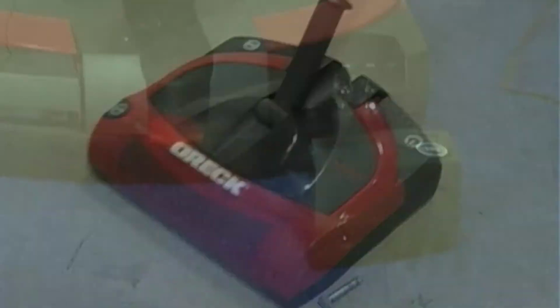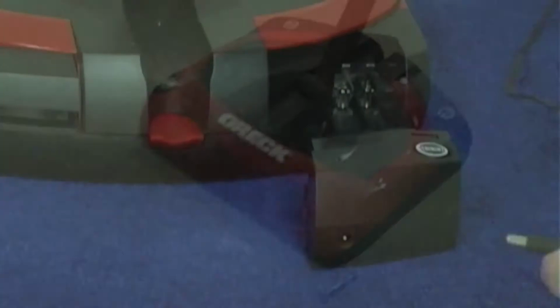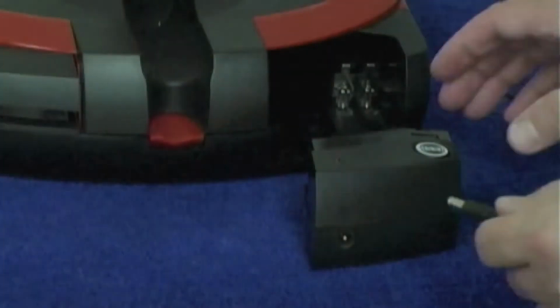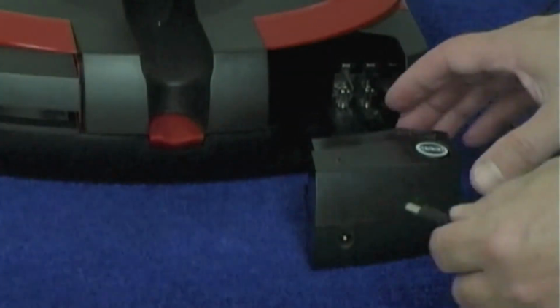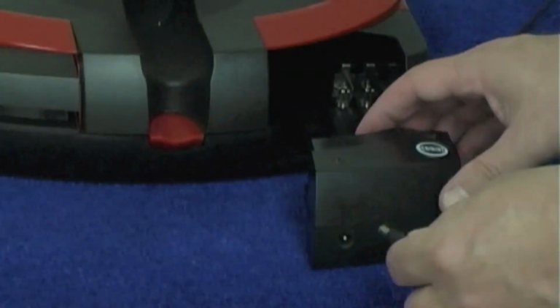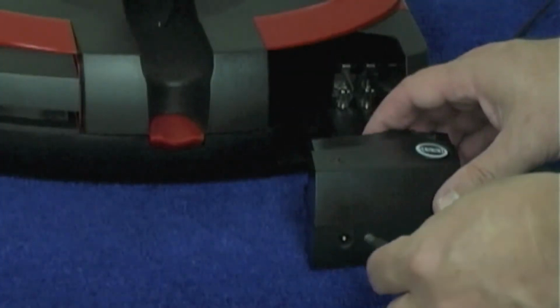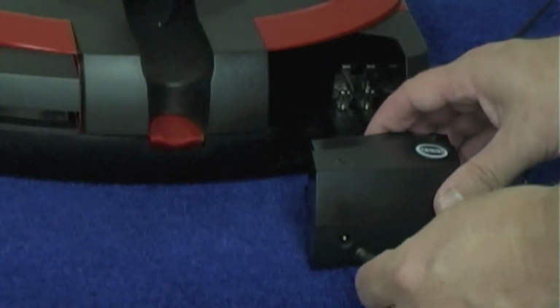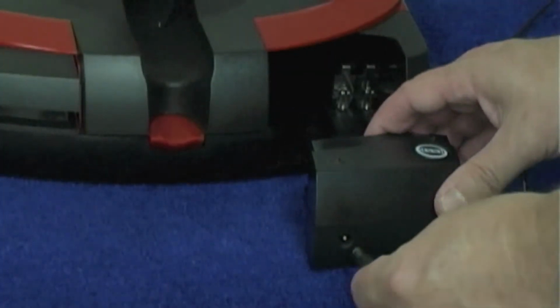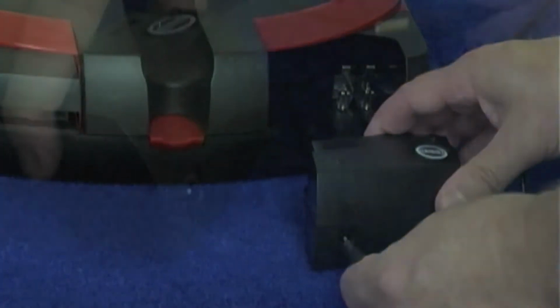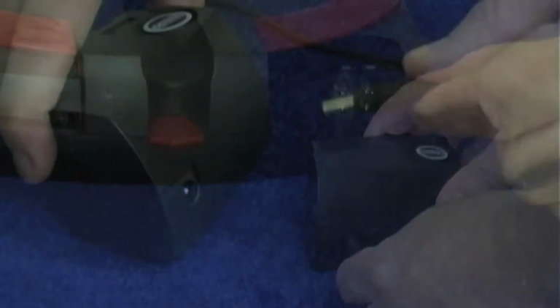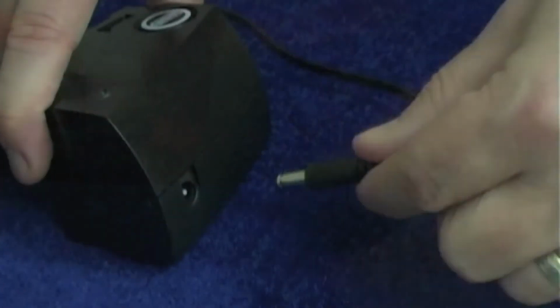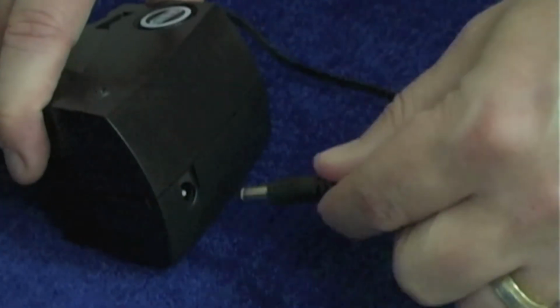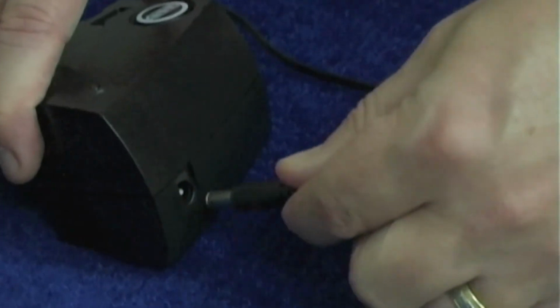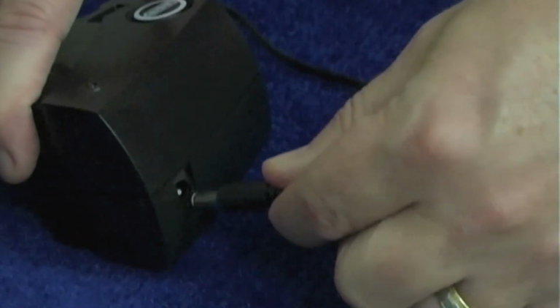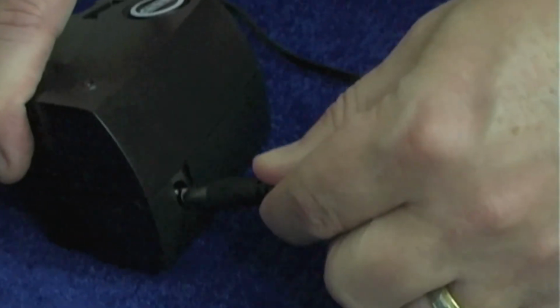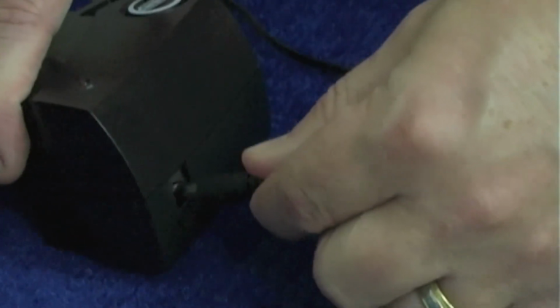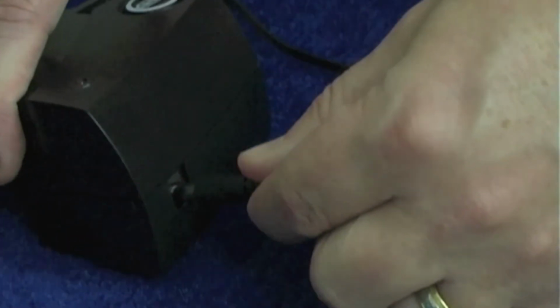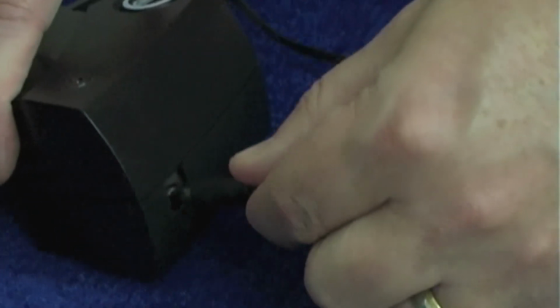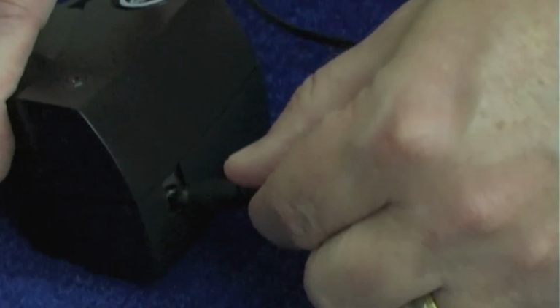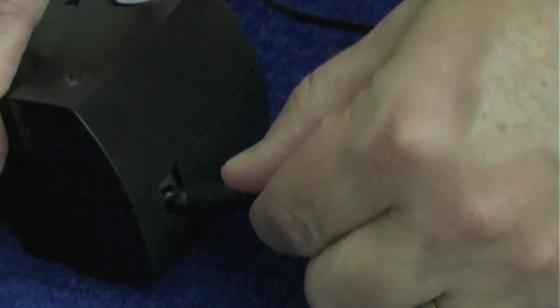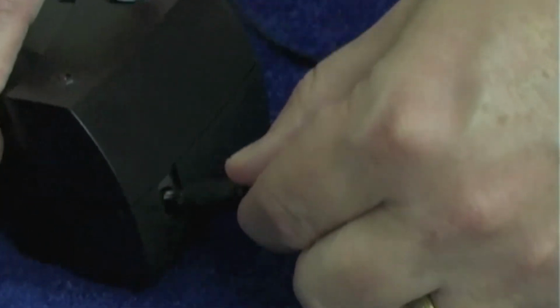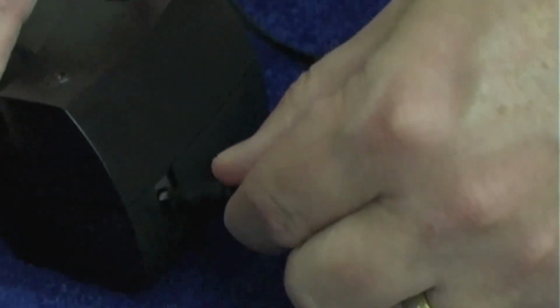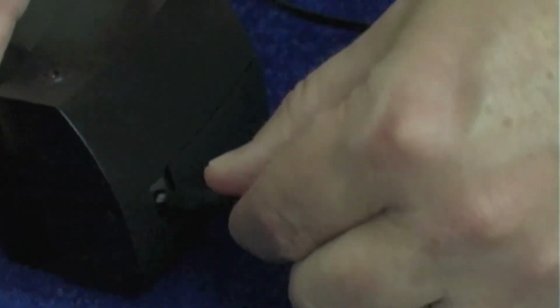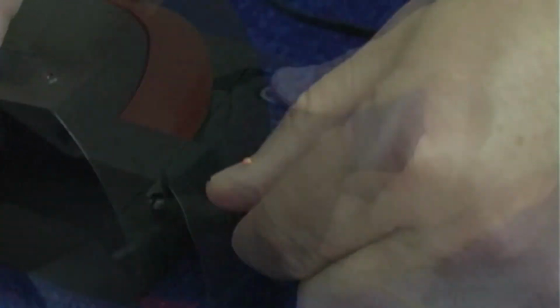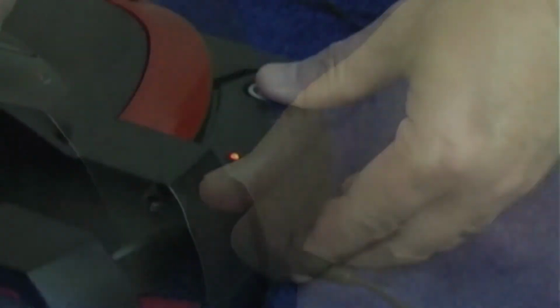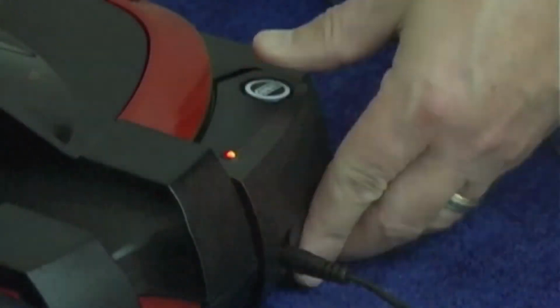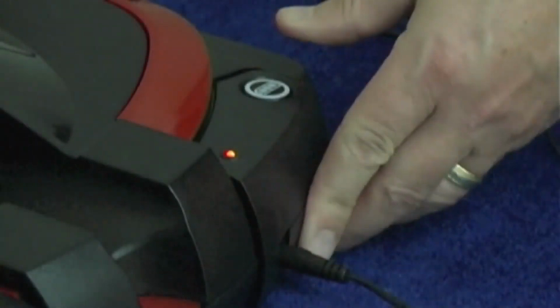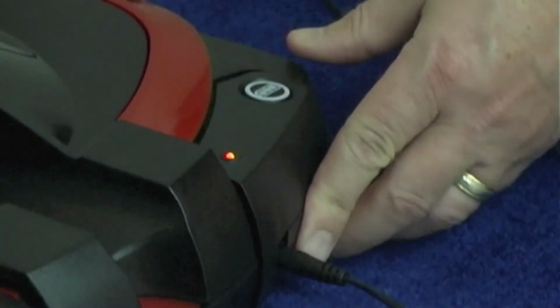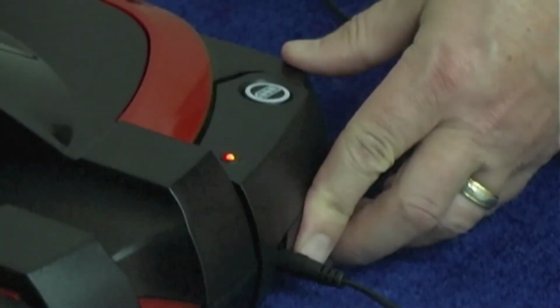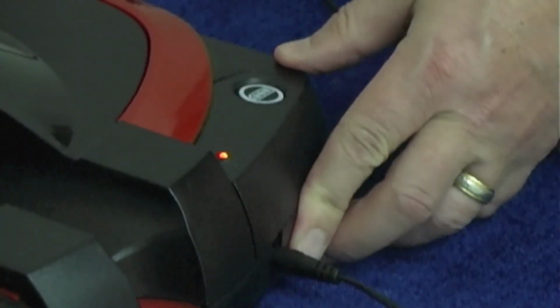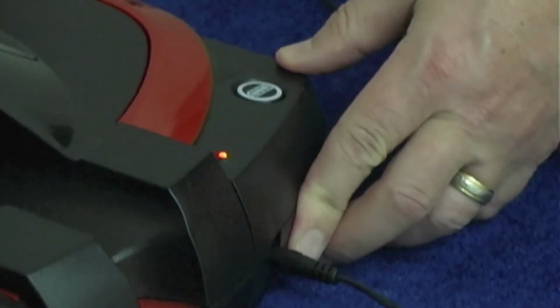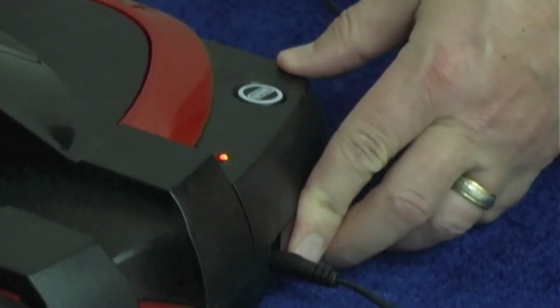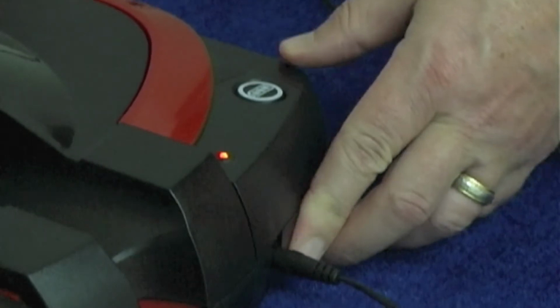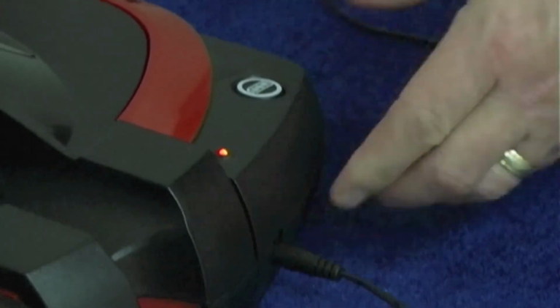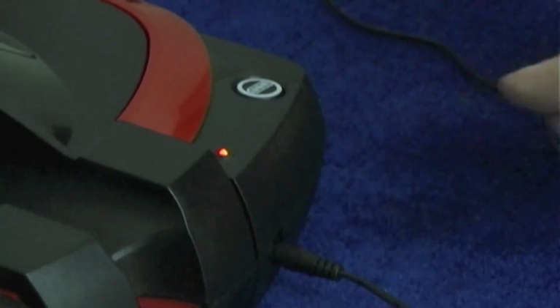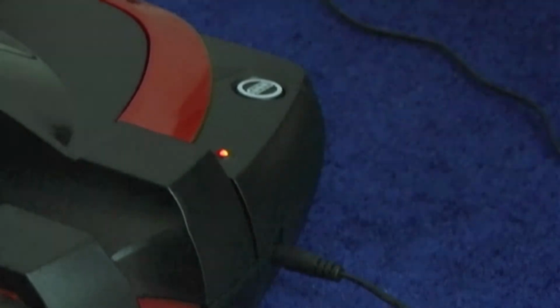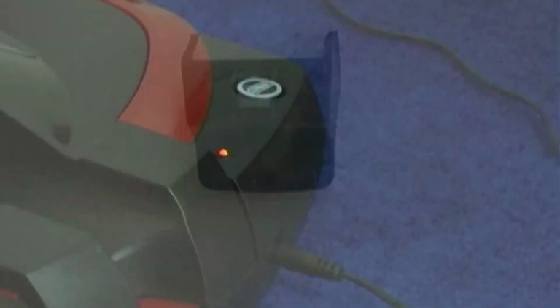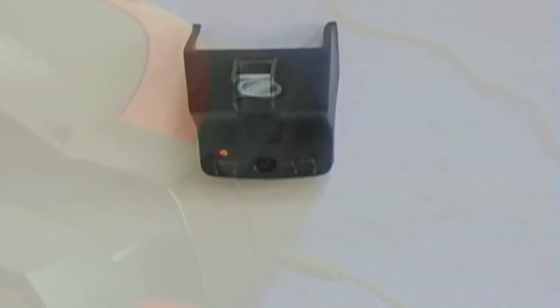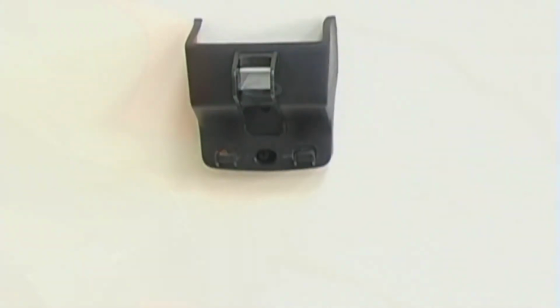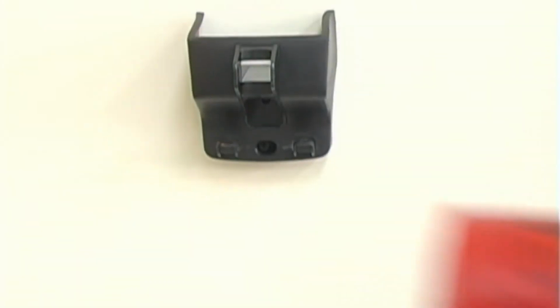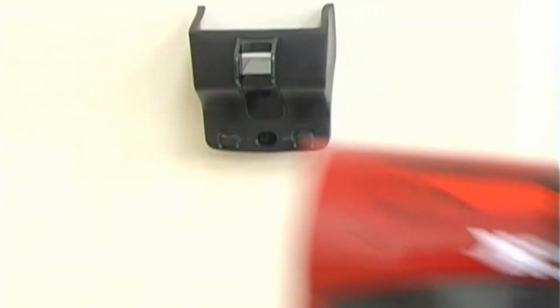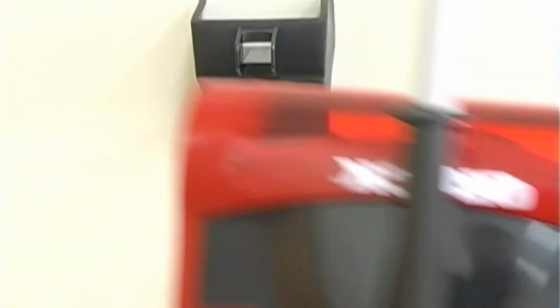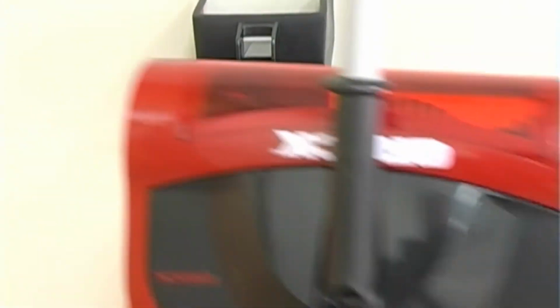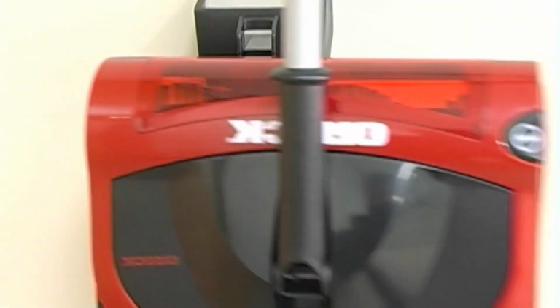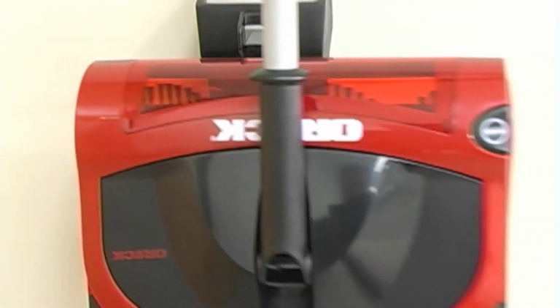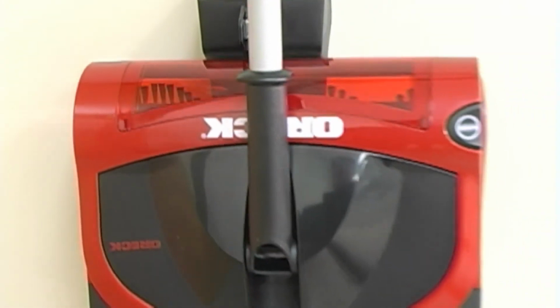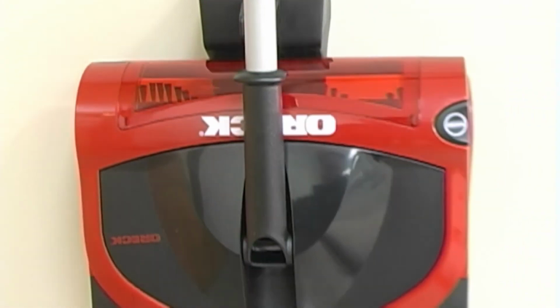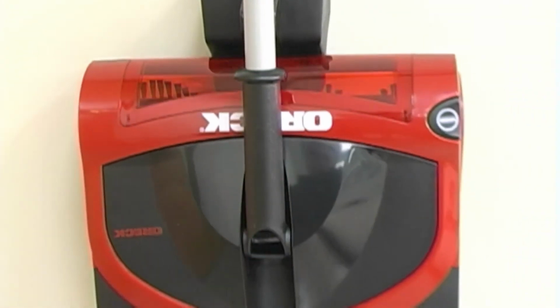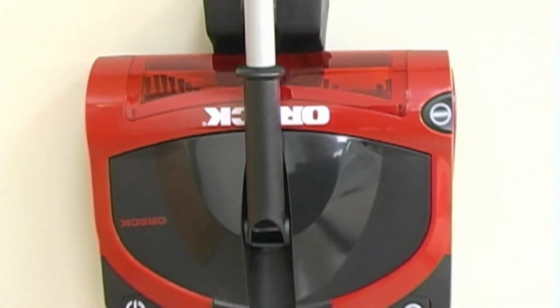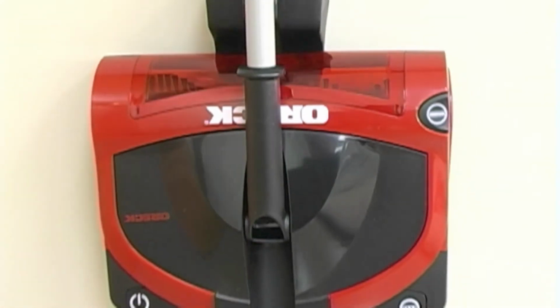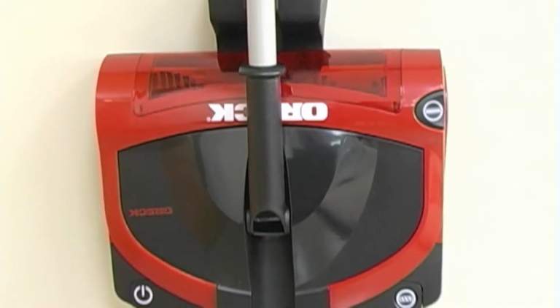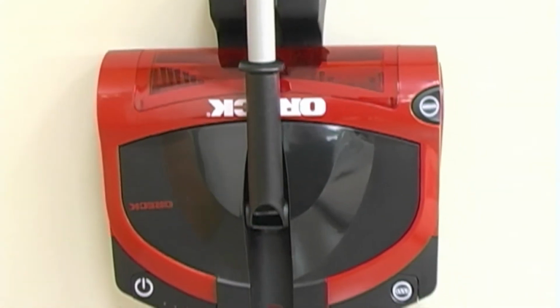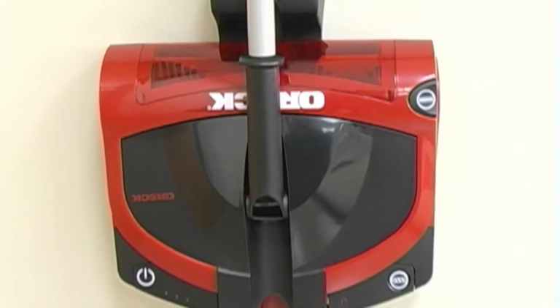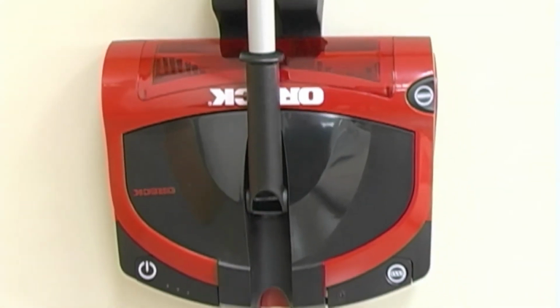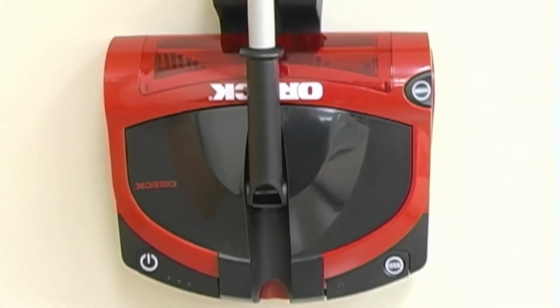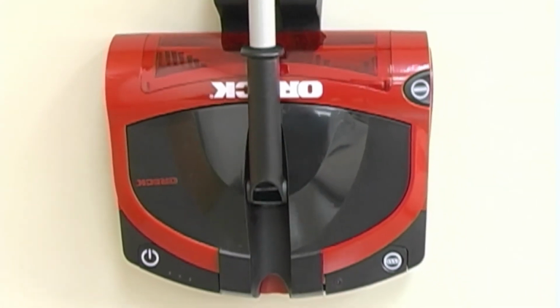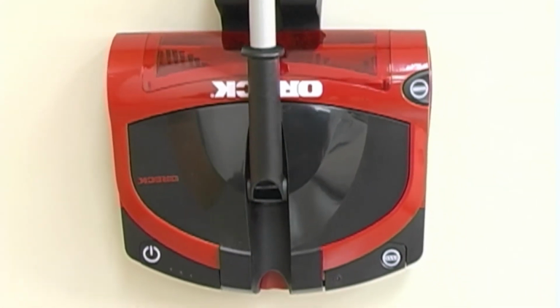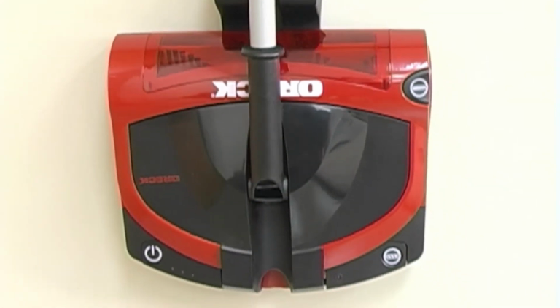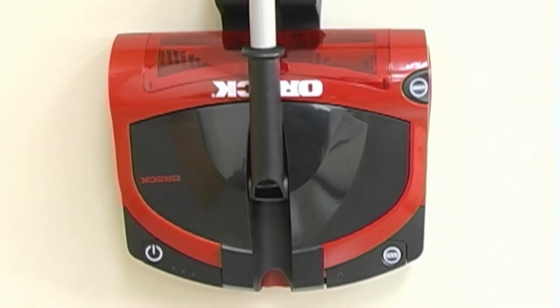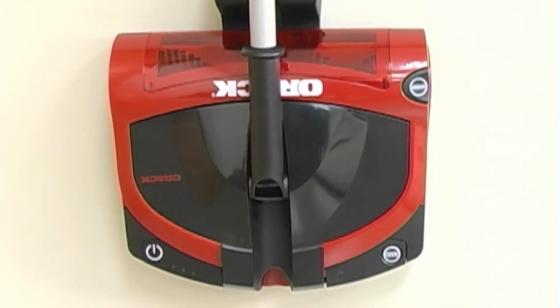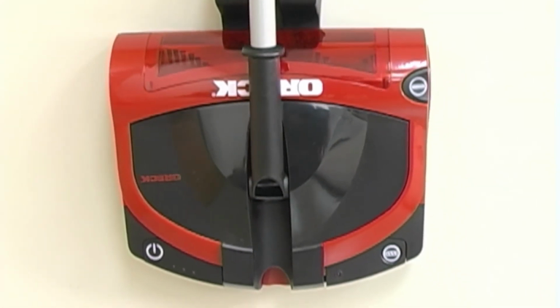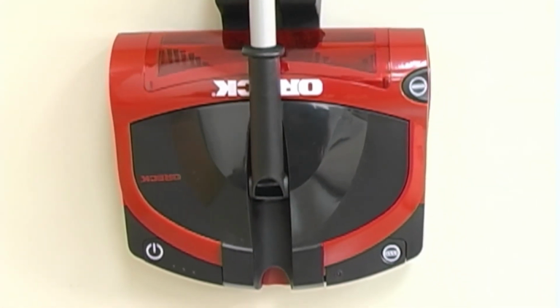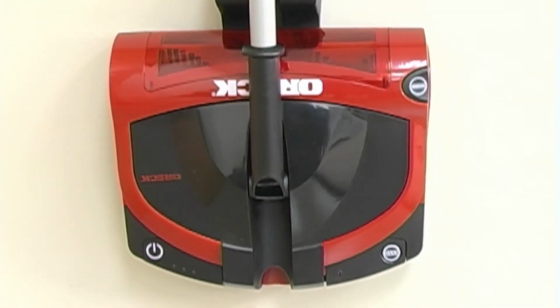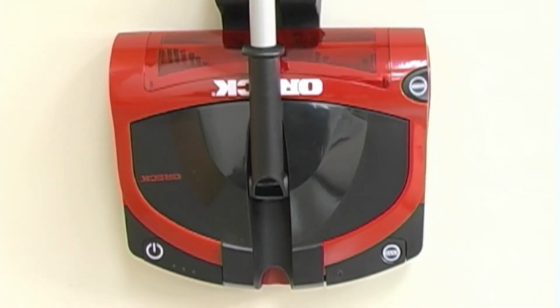Easy to charge battery can be charged either out of the sweeper or in the sweeper. Out-of-sight storage wall mount can be mounted anywhere.